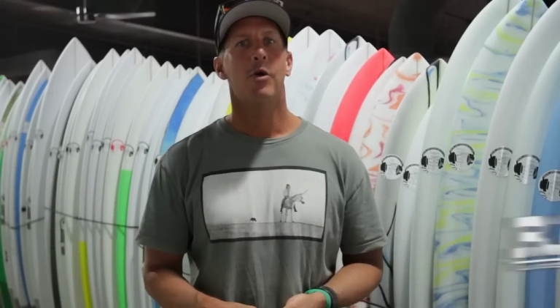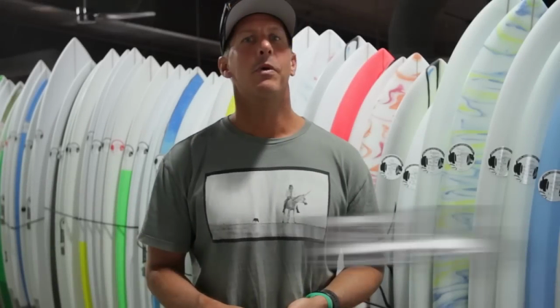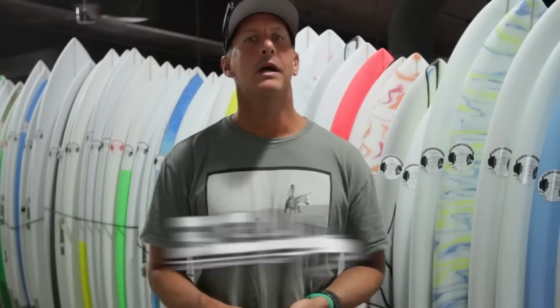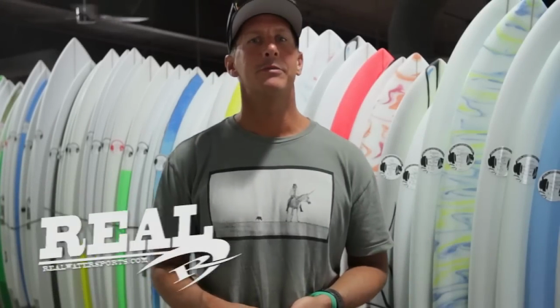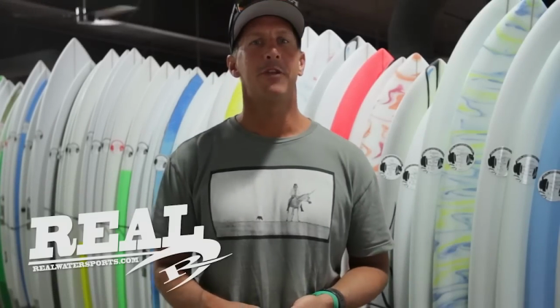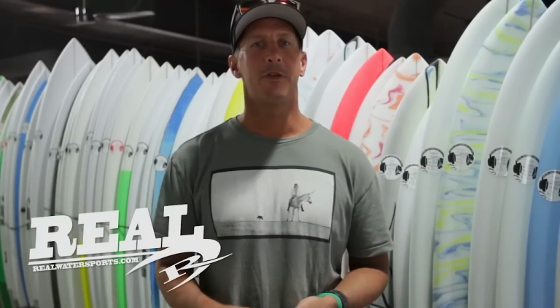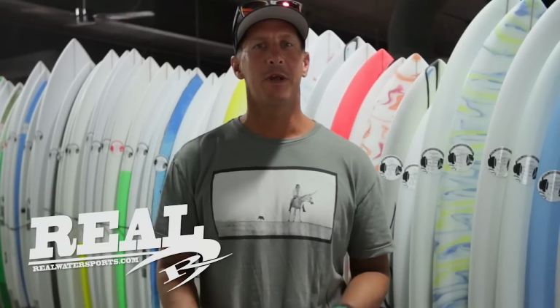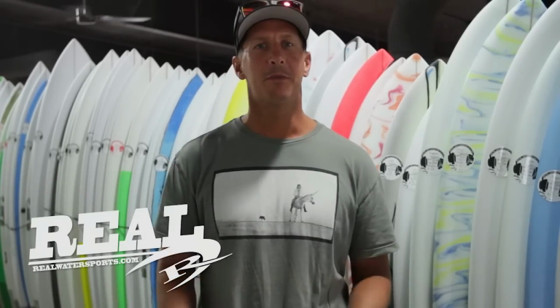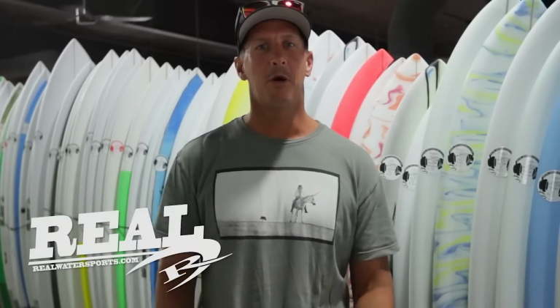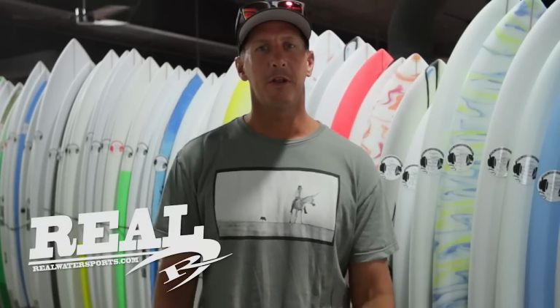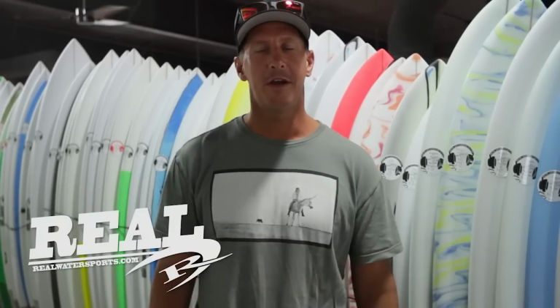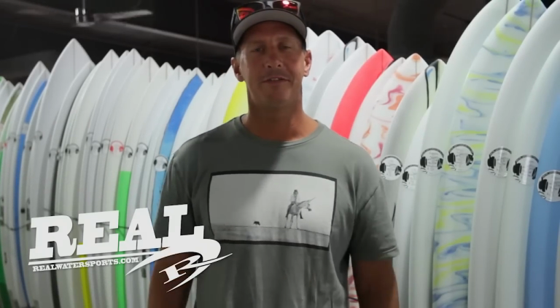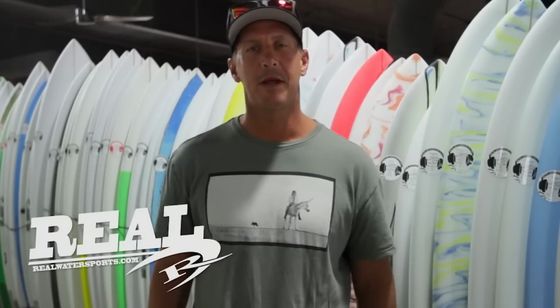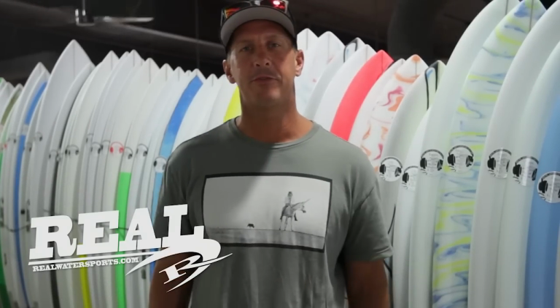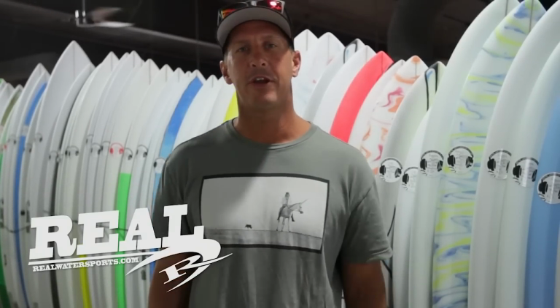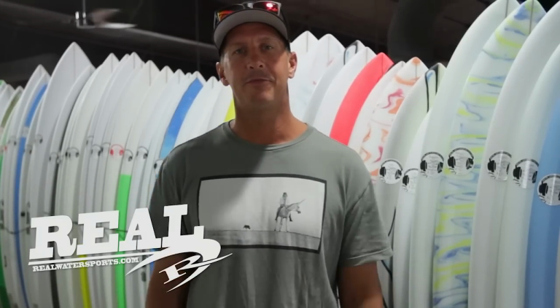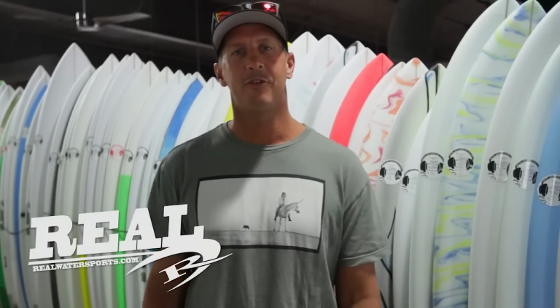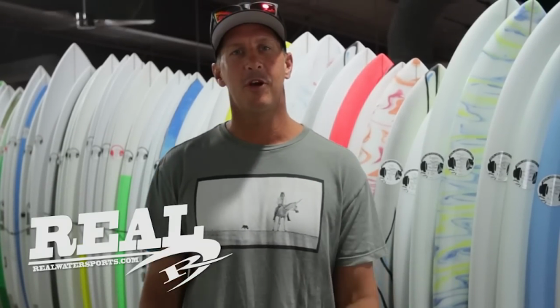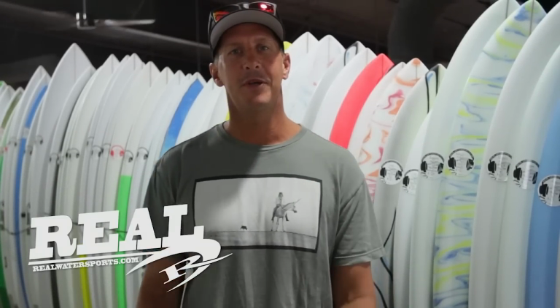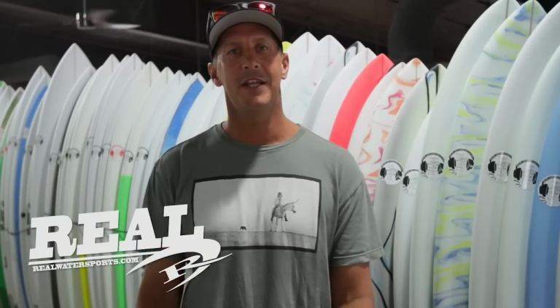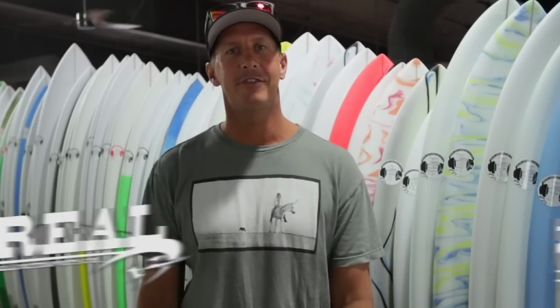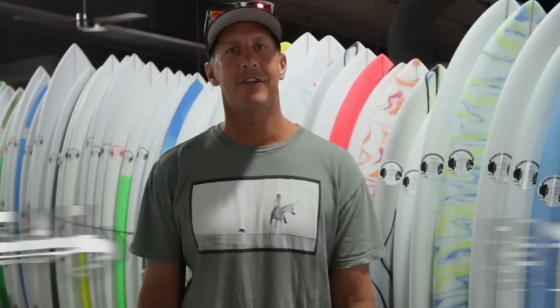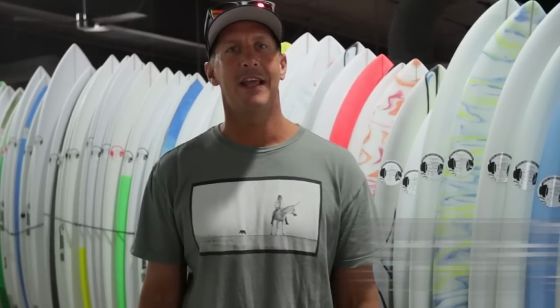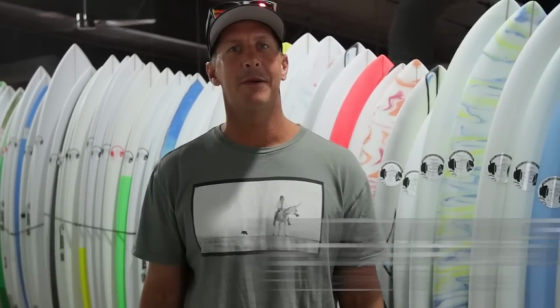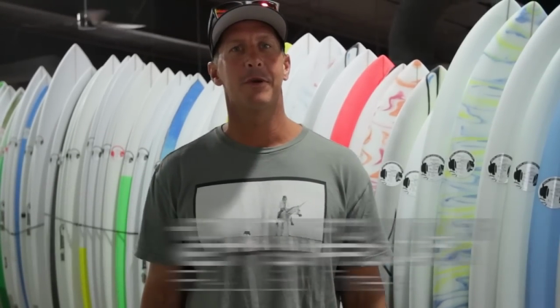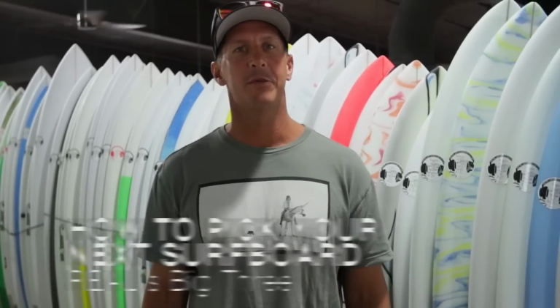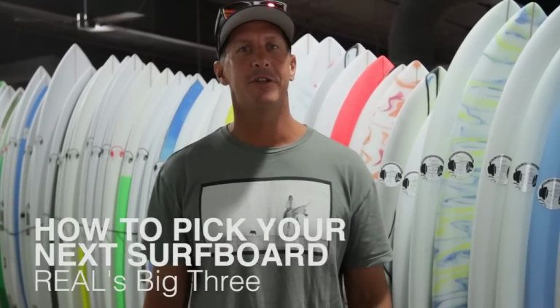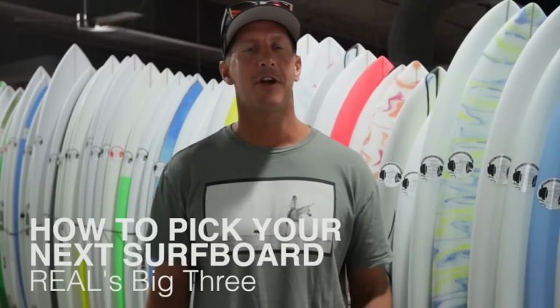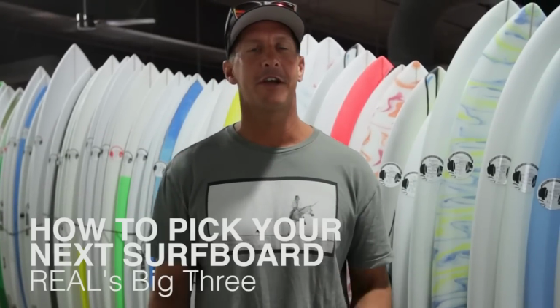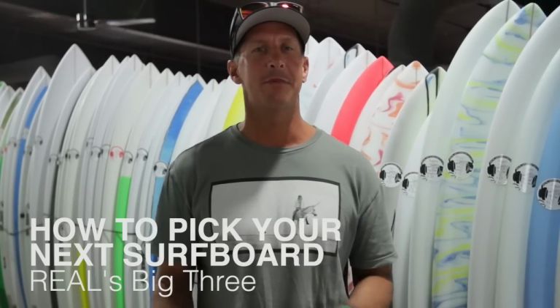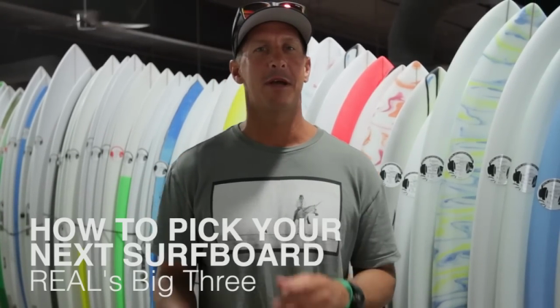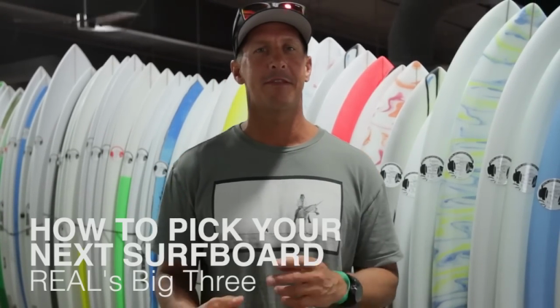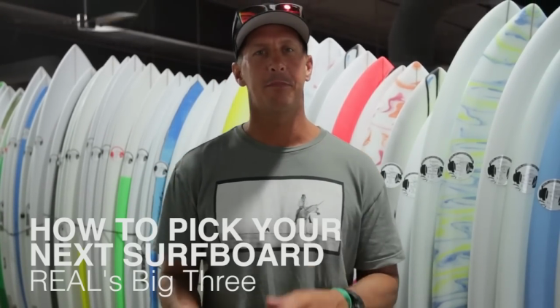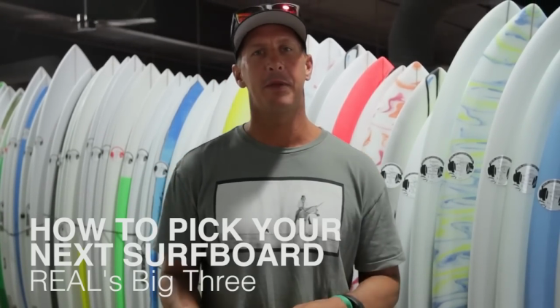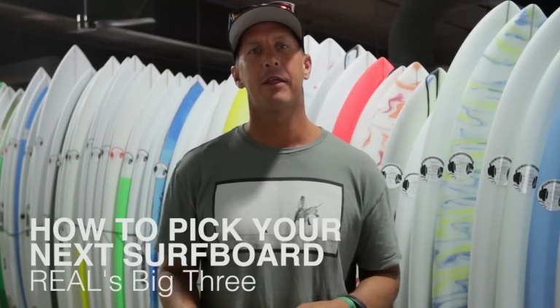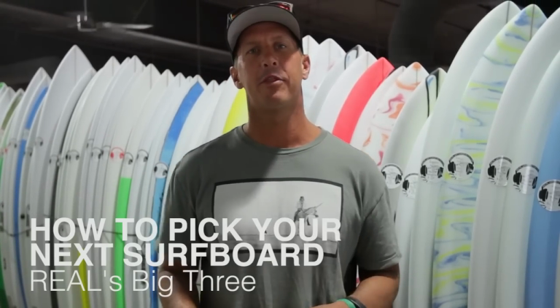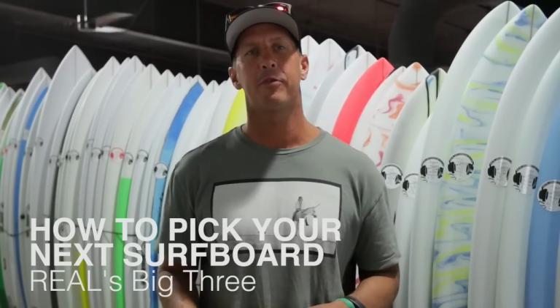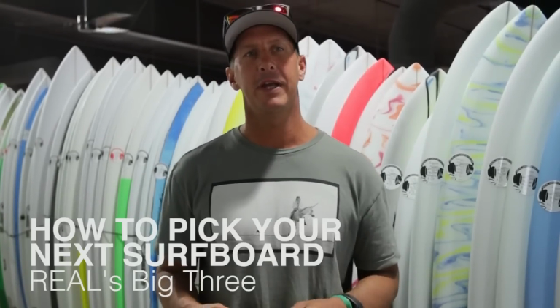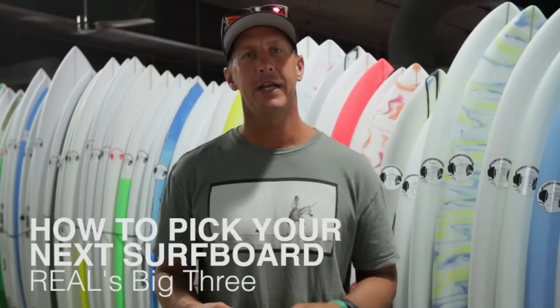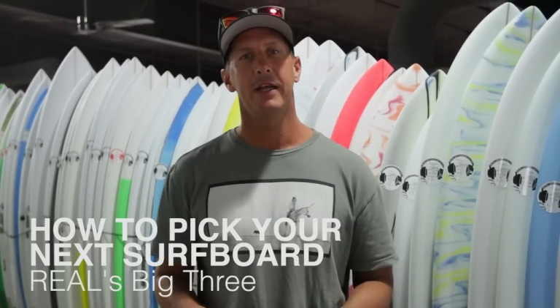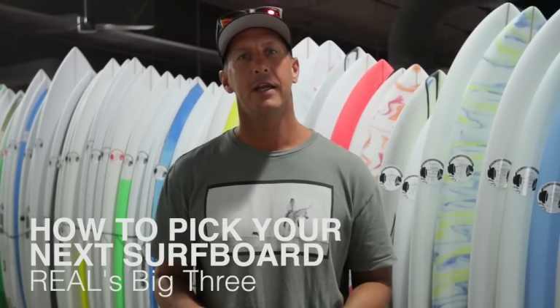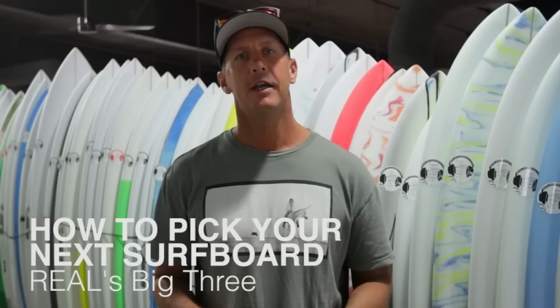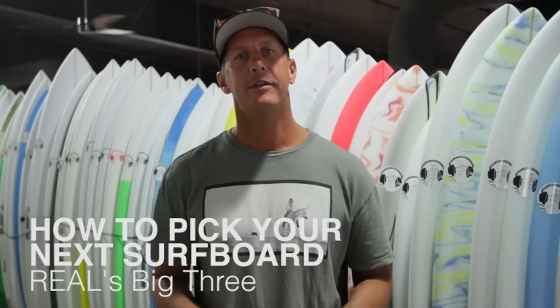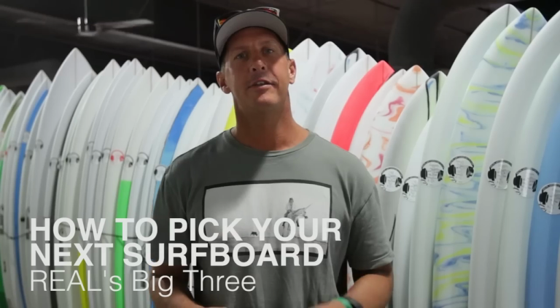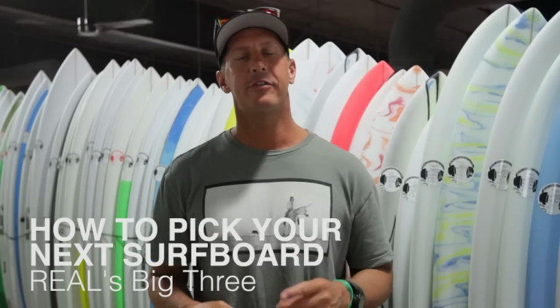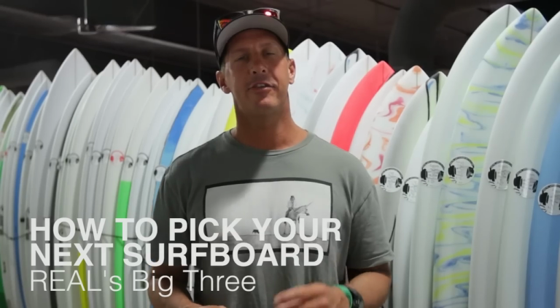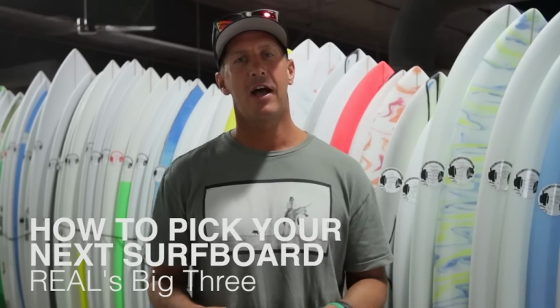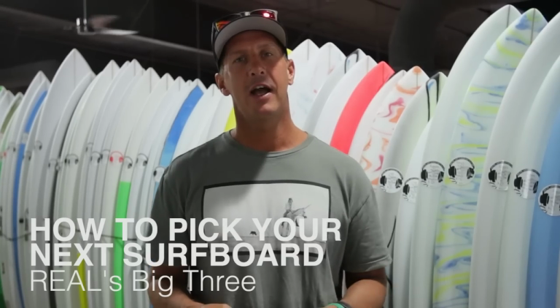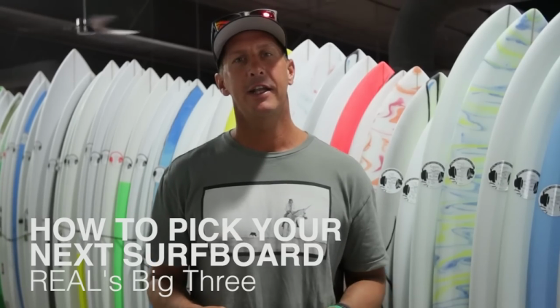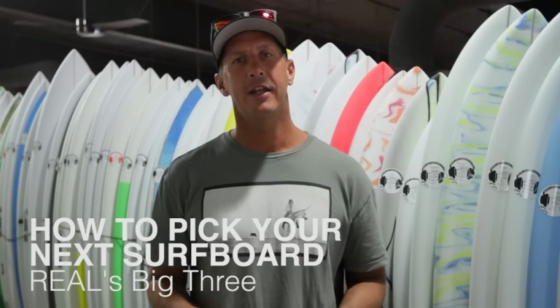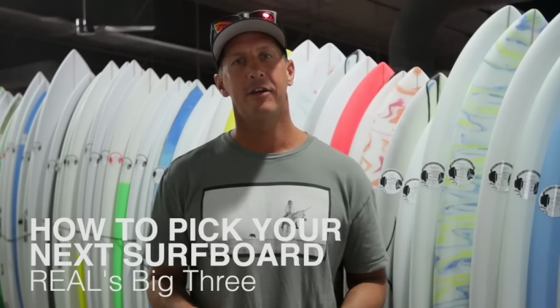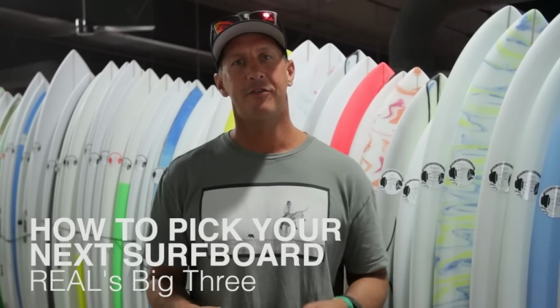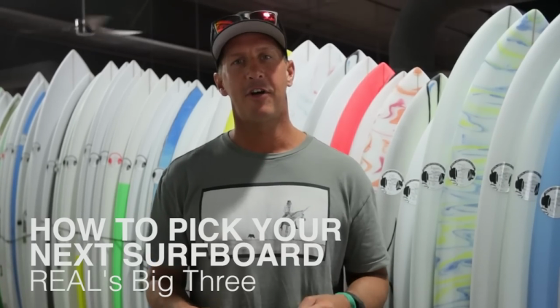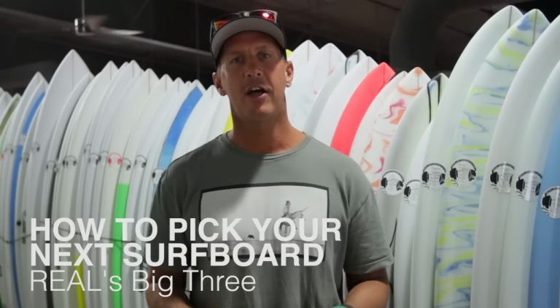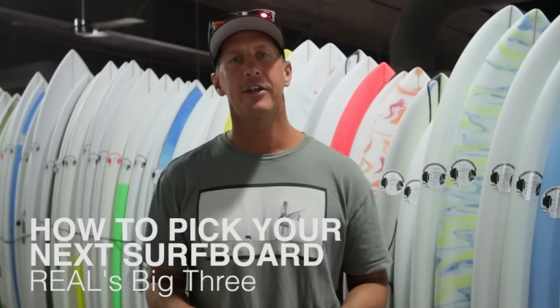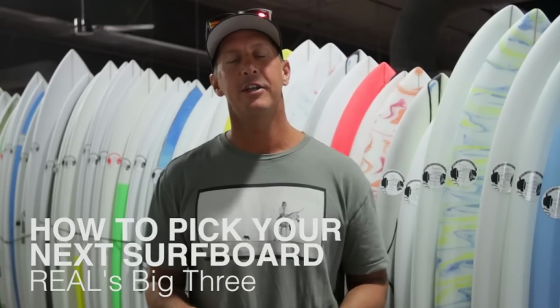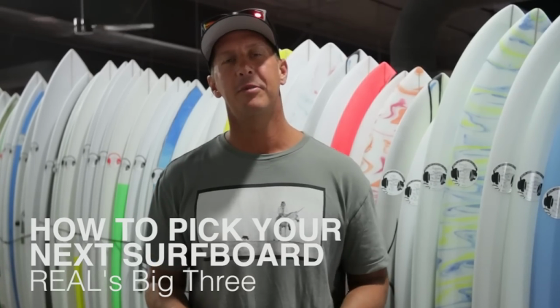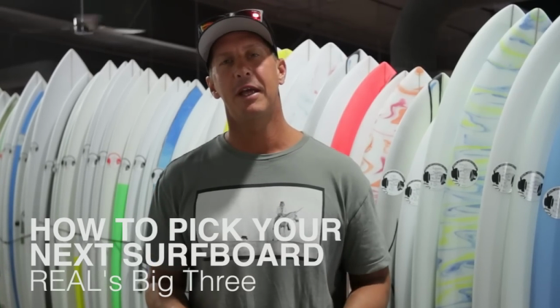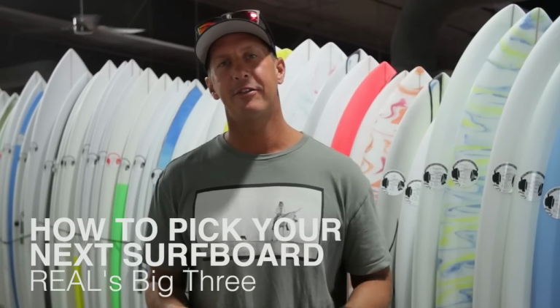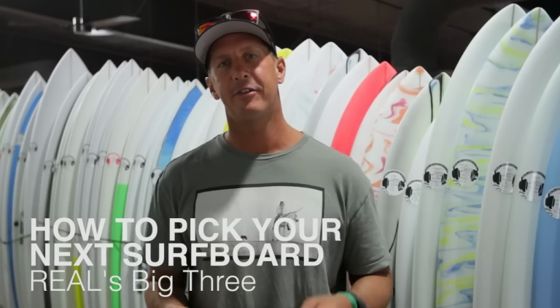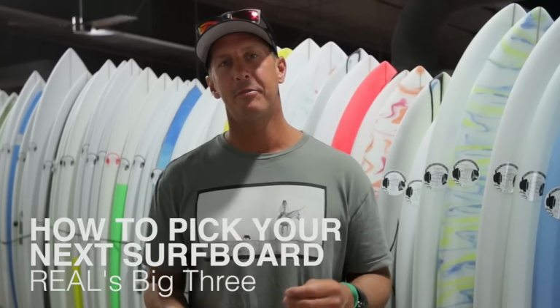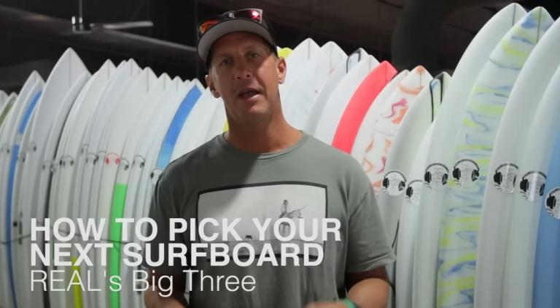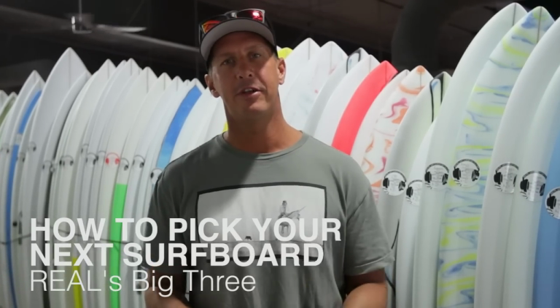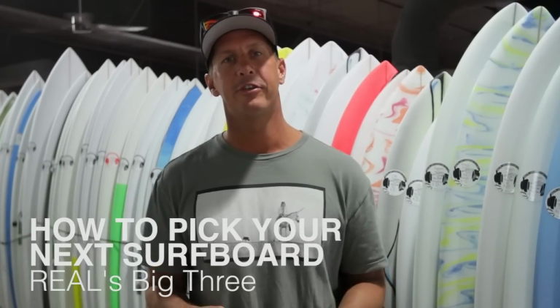Welcome to The Real Board Loft. I'm Tripp Foreman, and today we're going to be talking about the big three: design, volume, and dimensions.